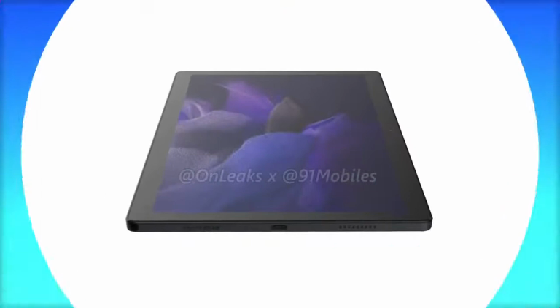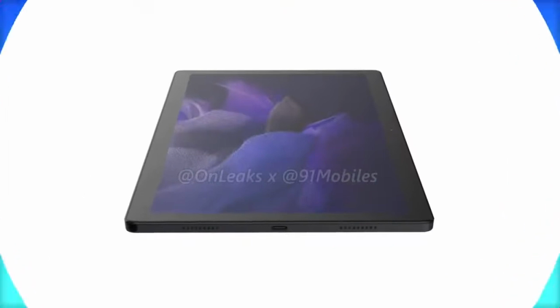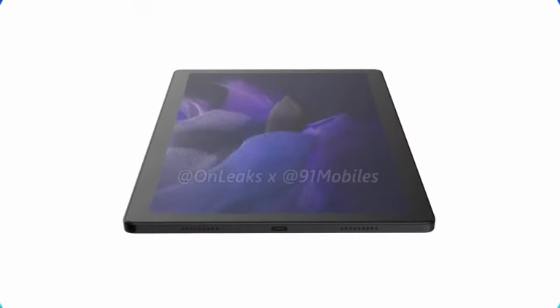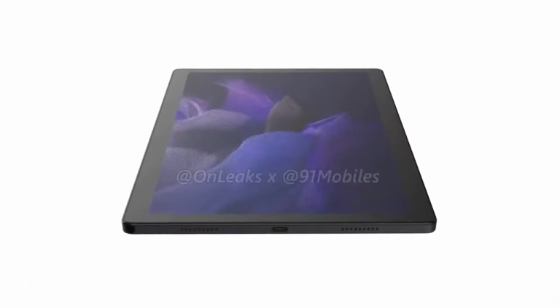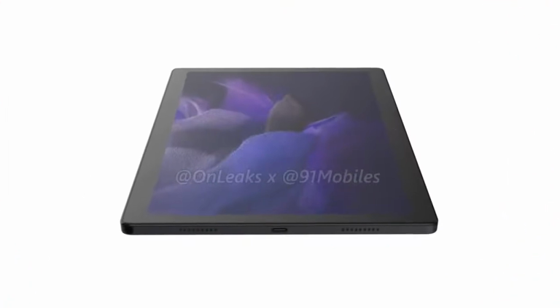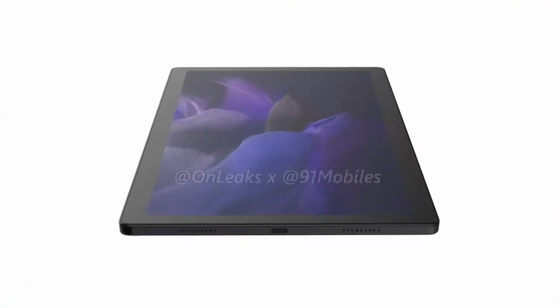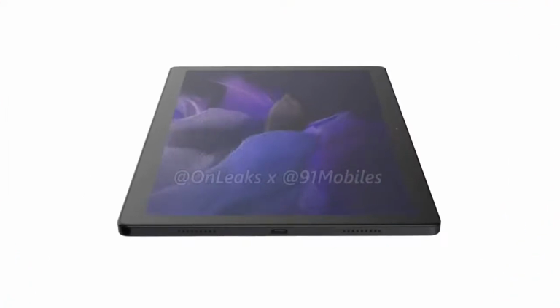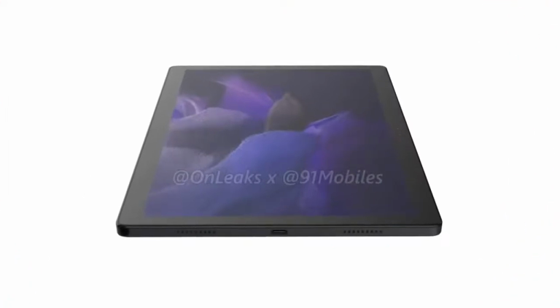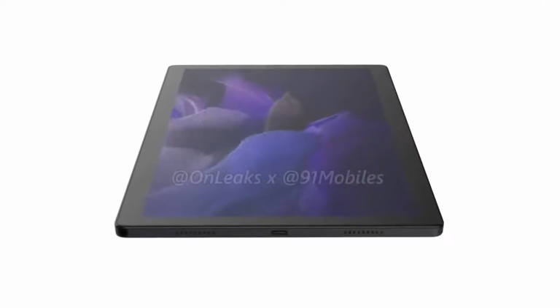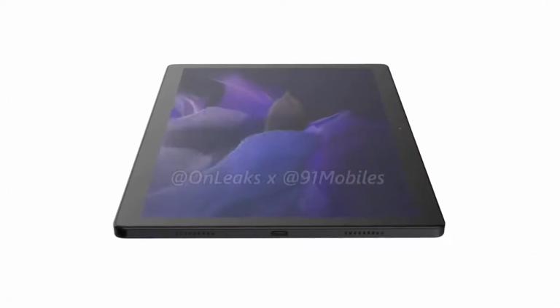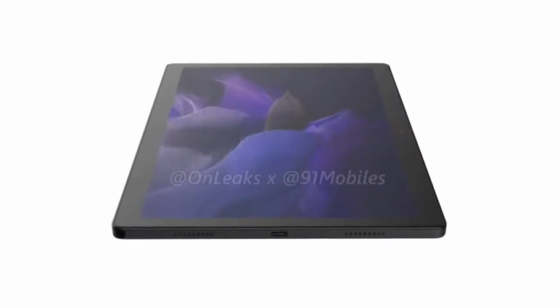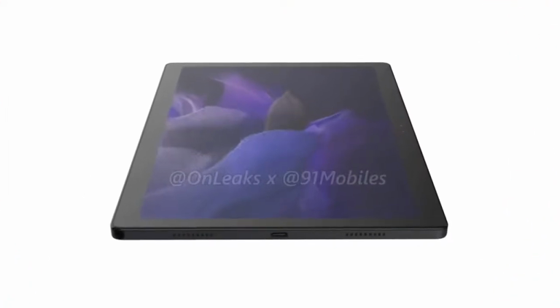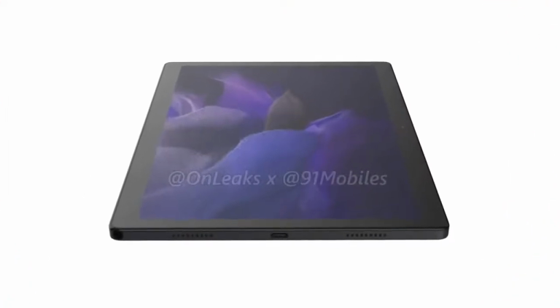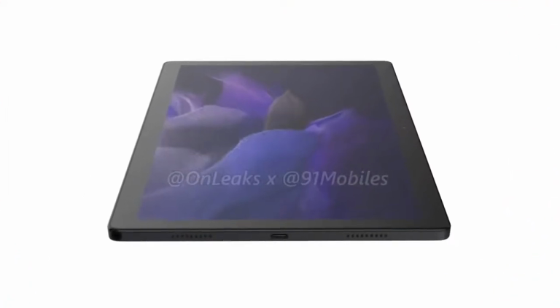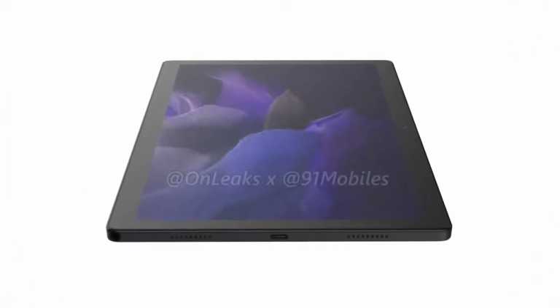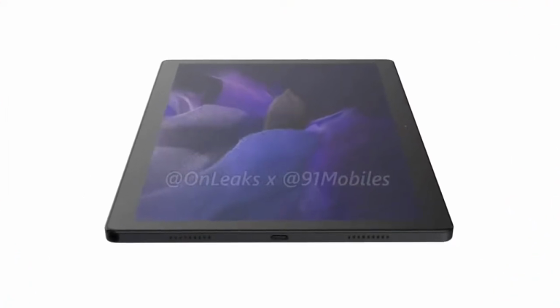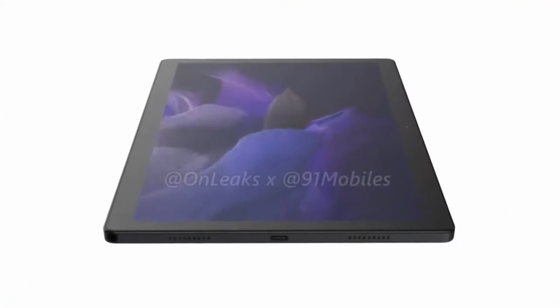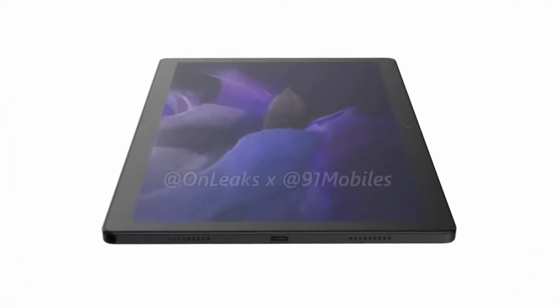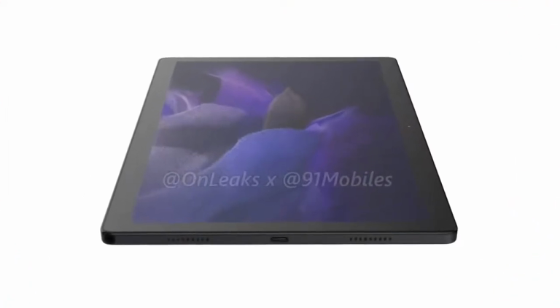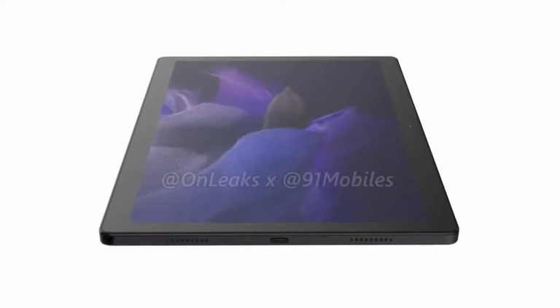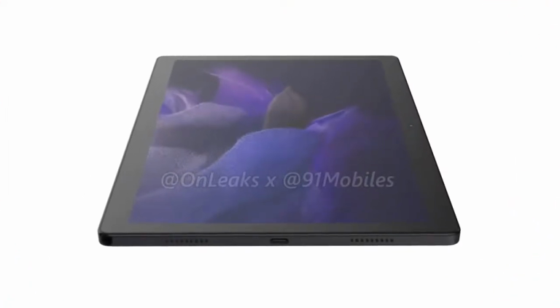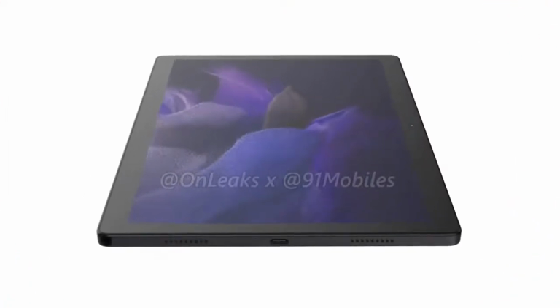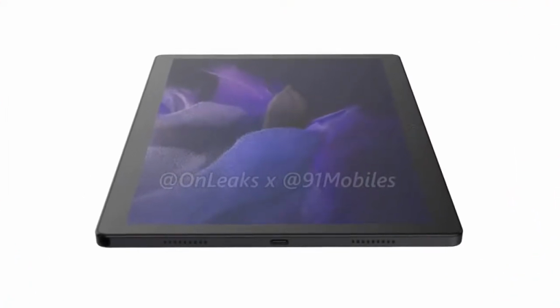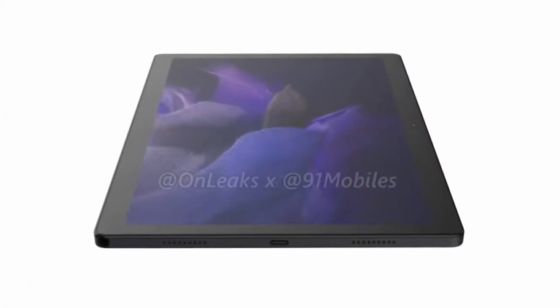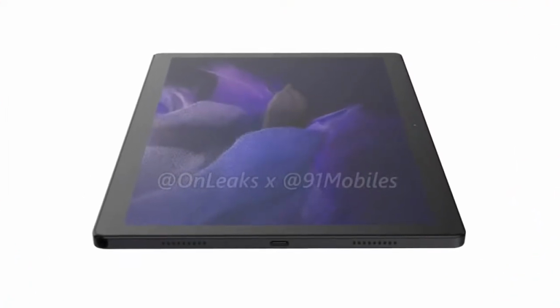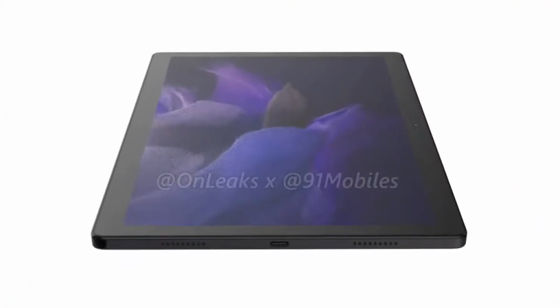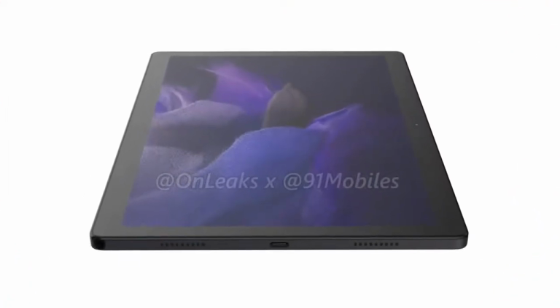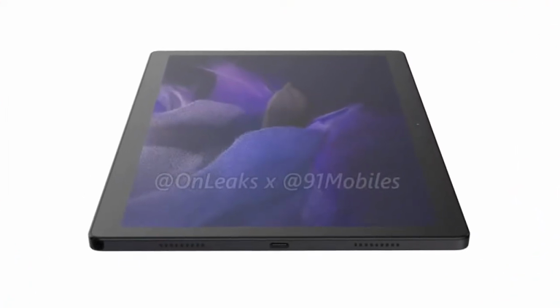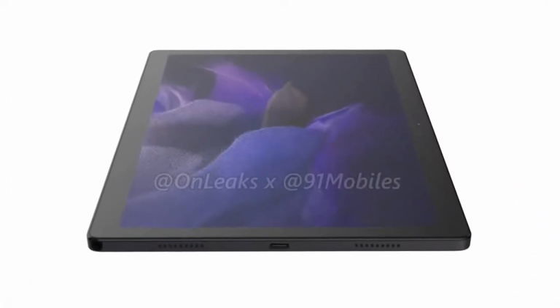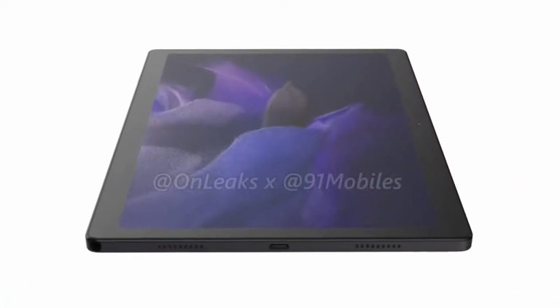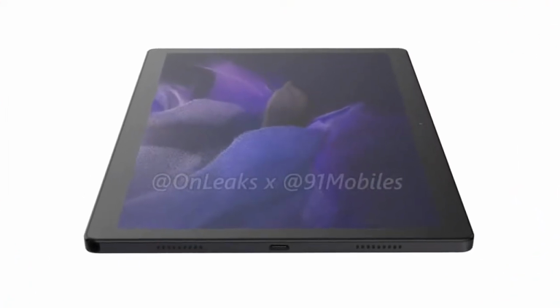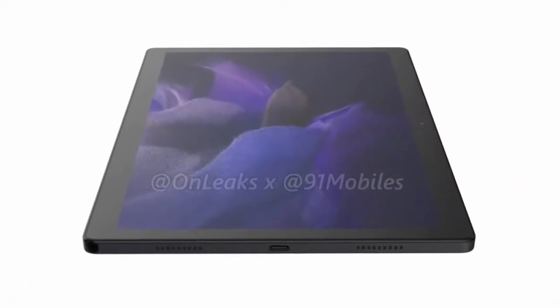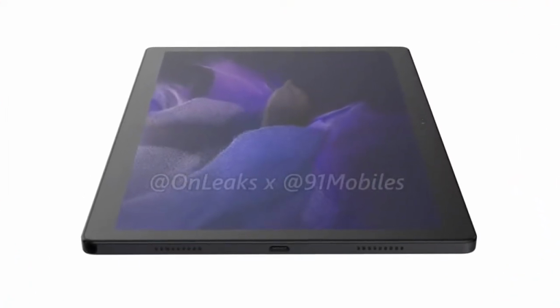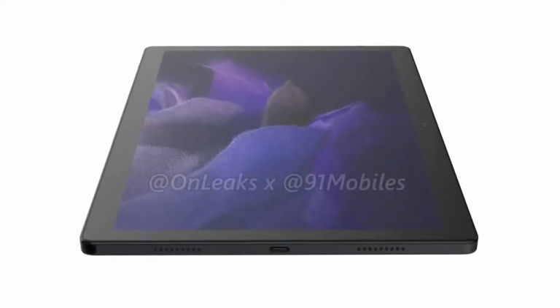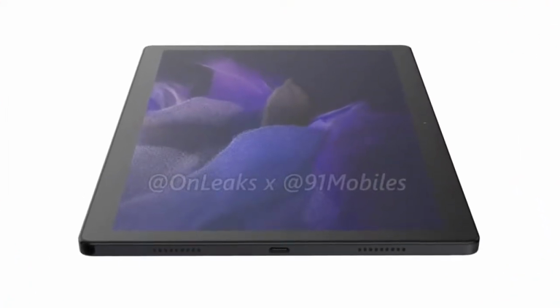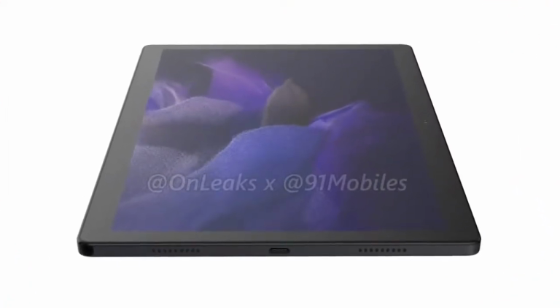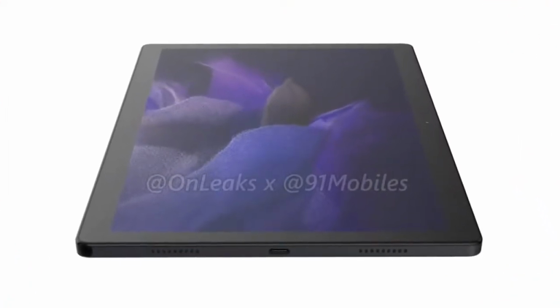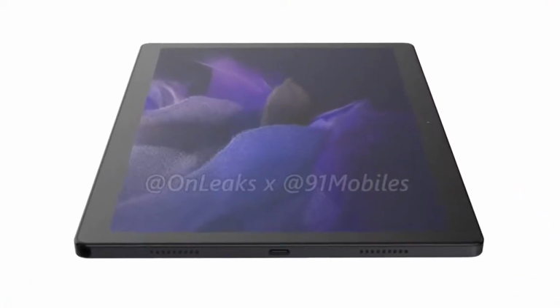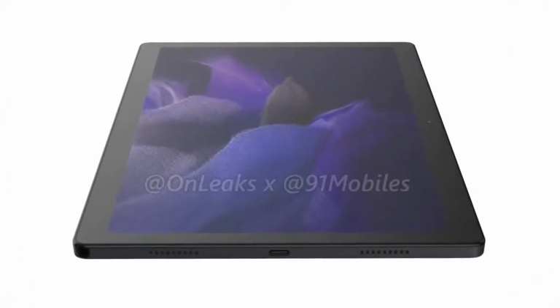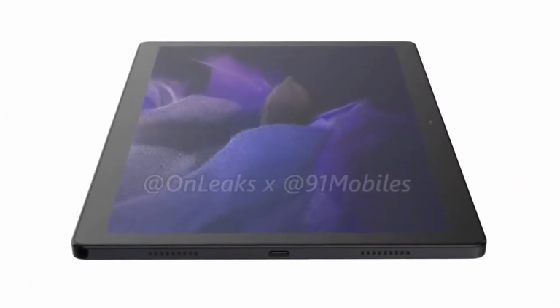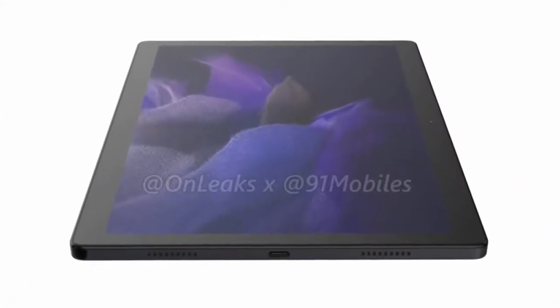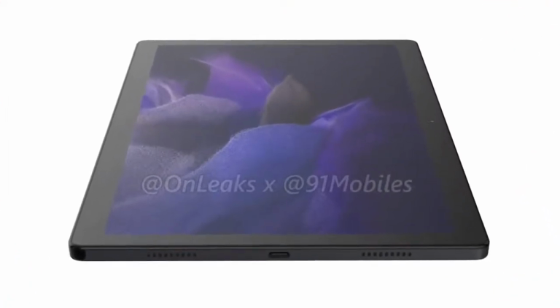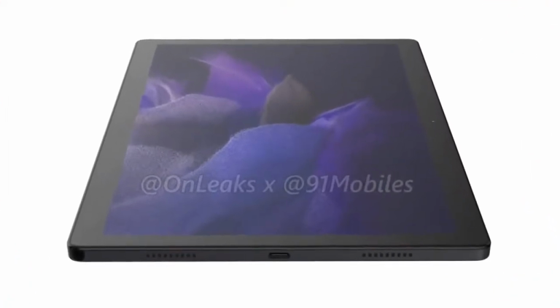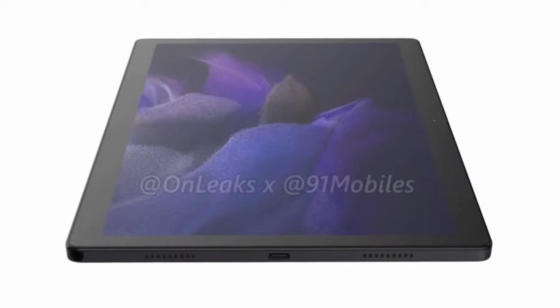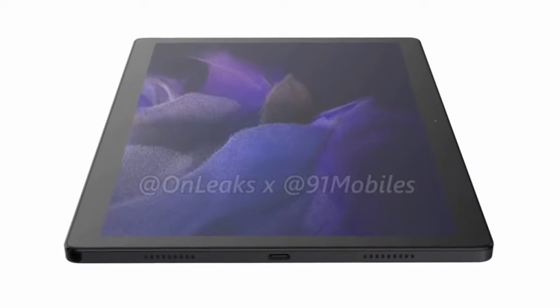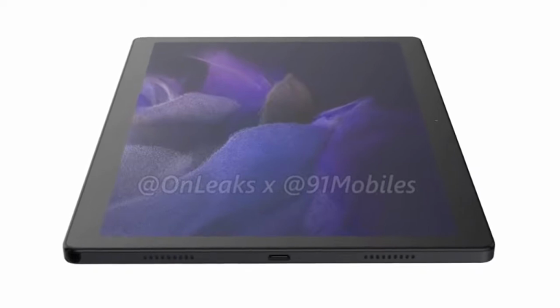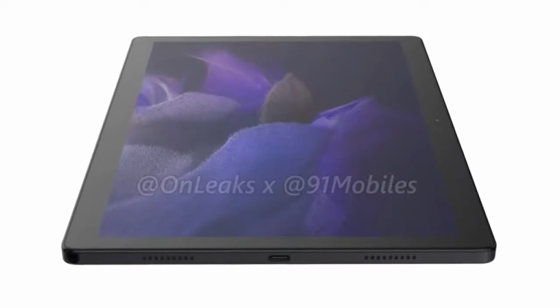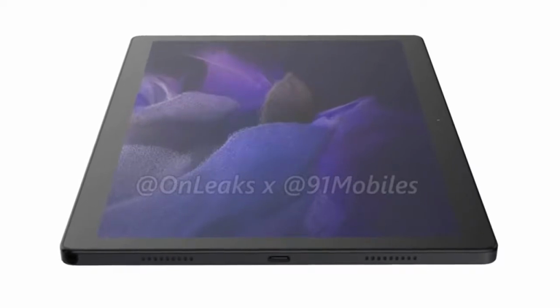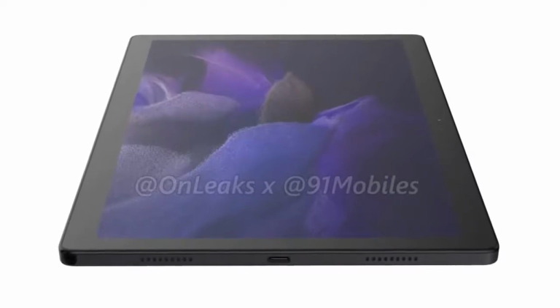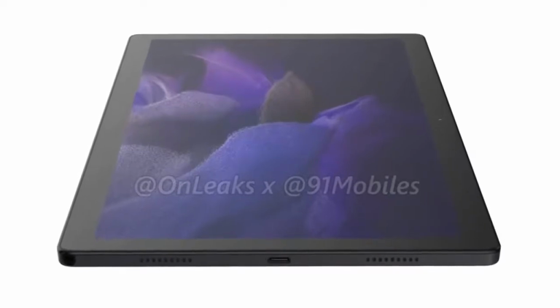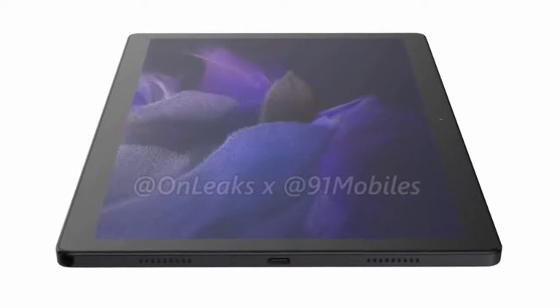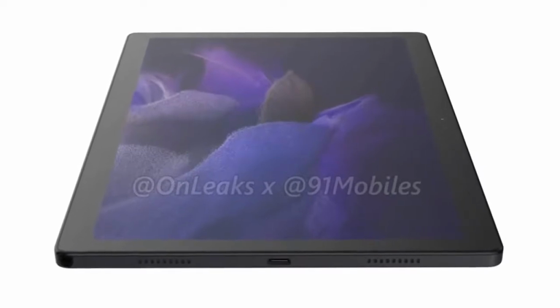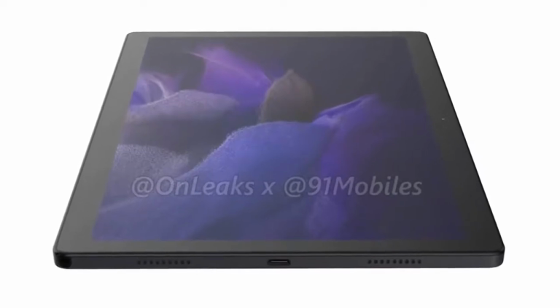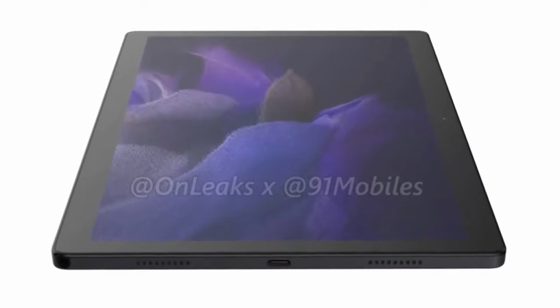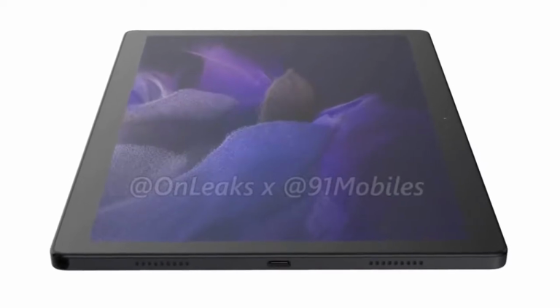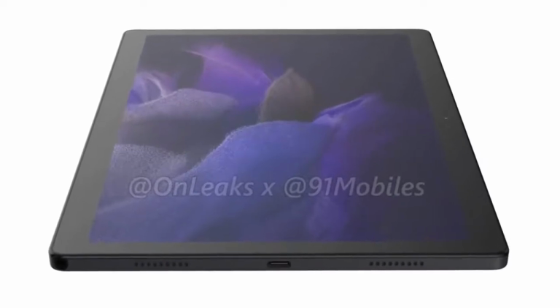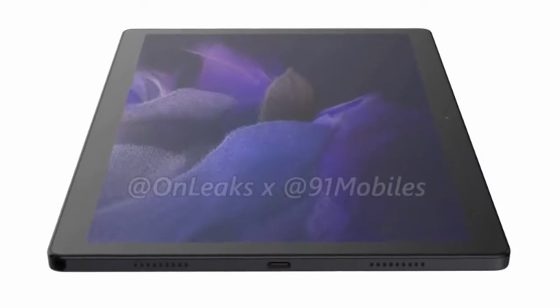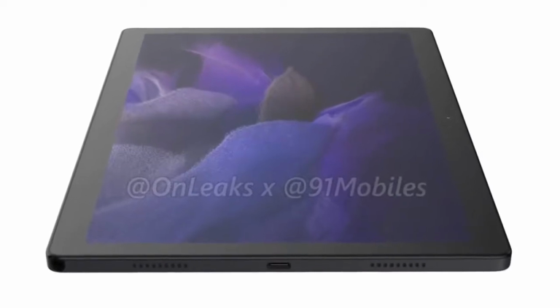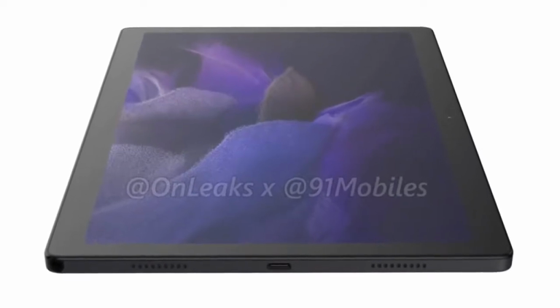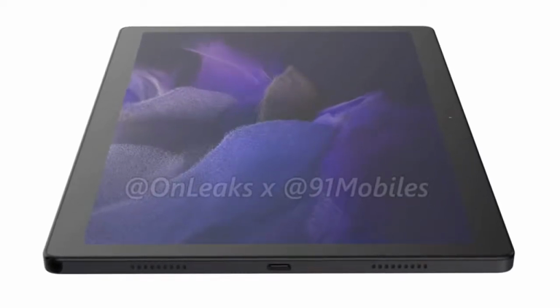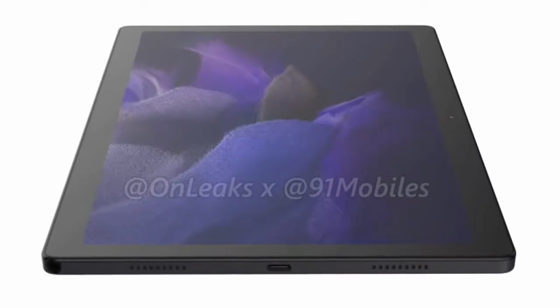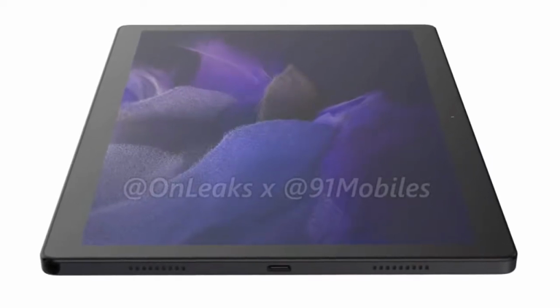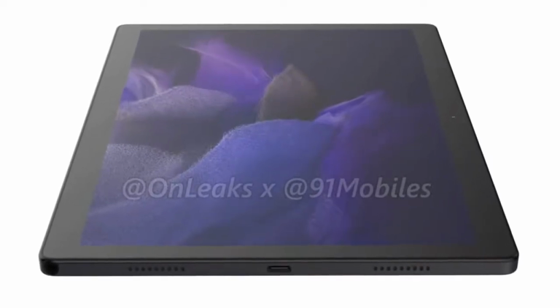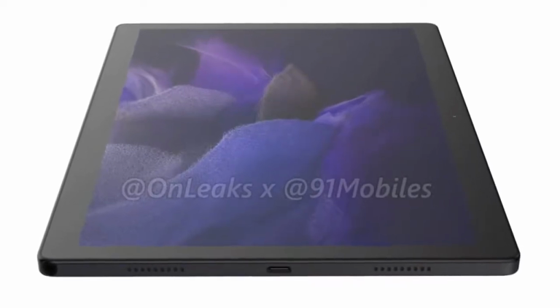Lastly, the device will reportedly ship in a grey colour, among other hues. That's all the info we have for you today. Thank you for watching.